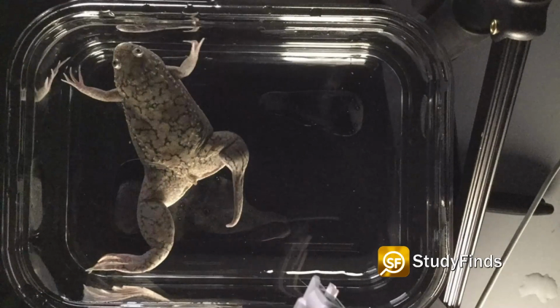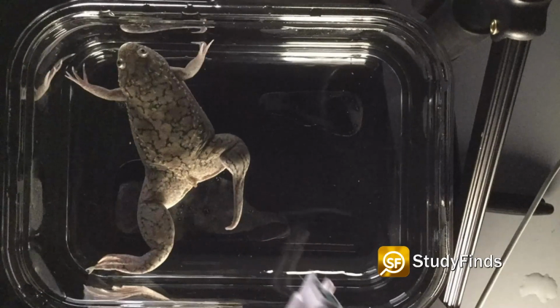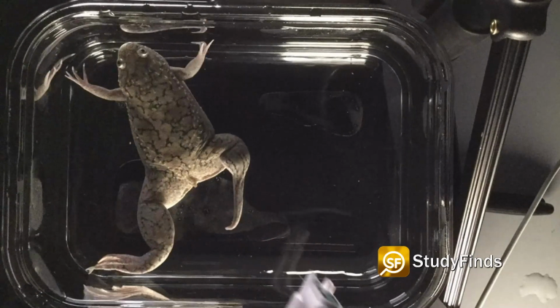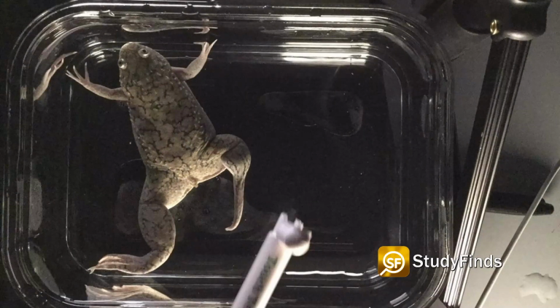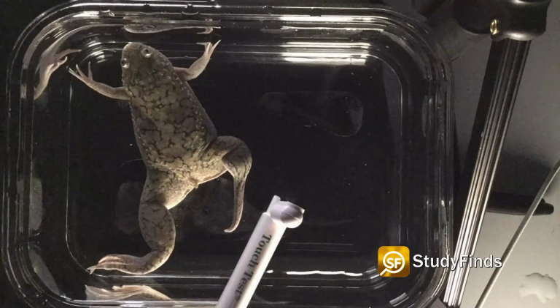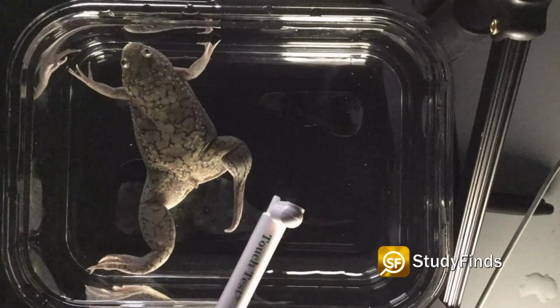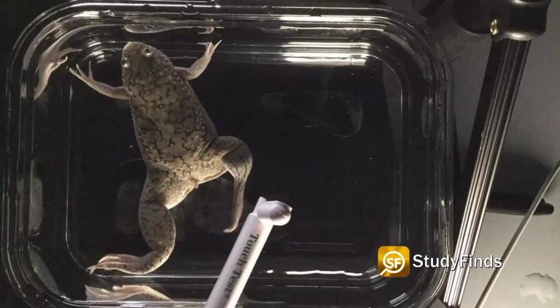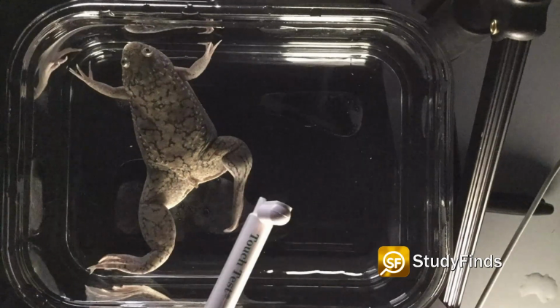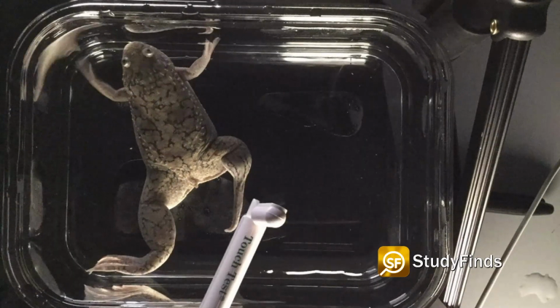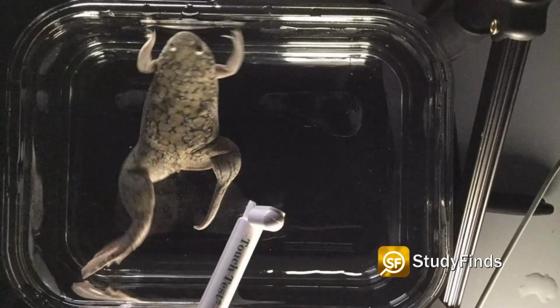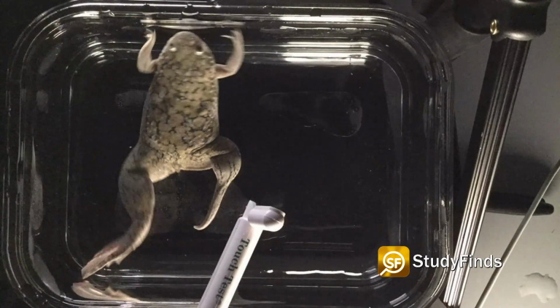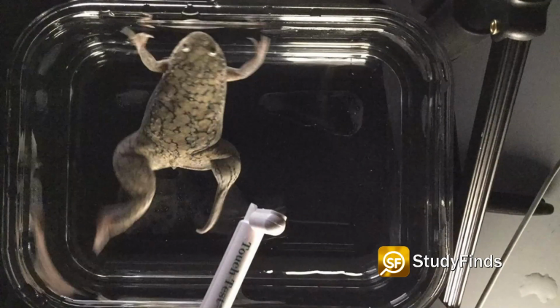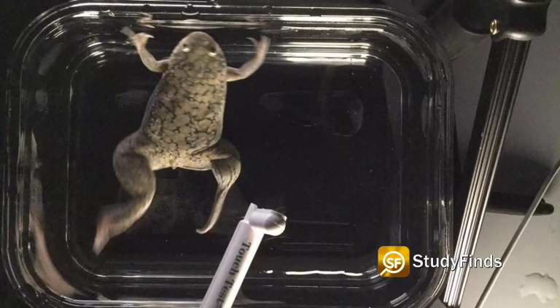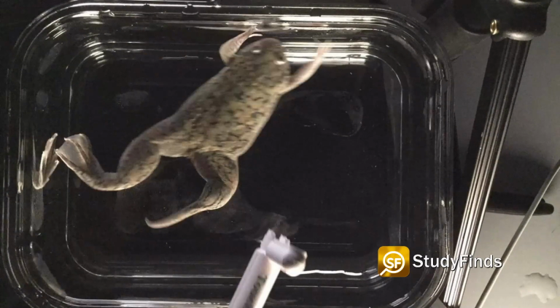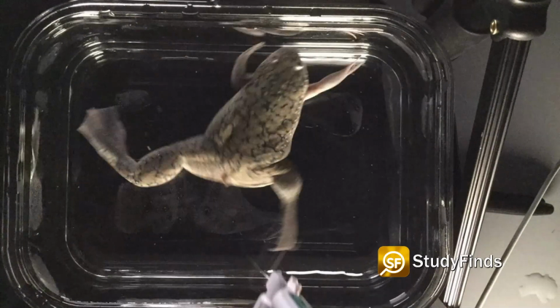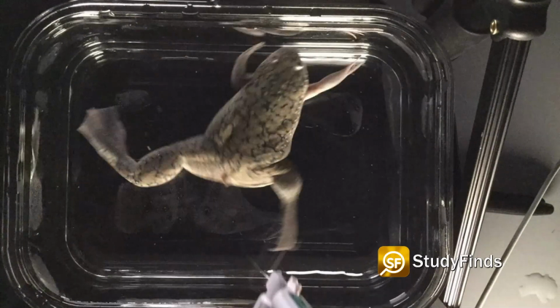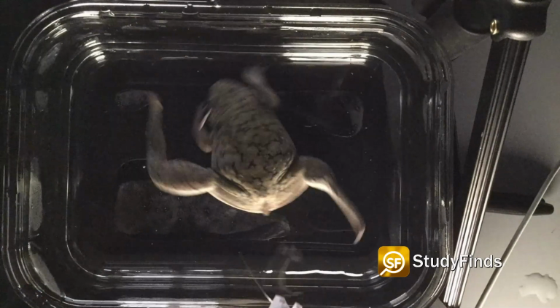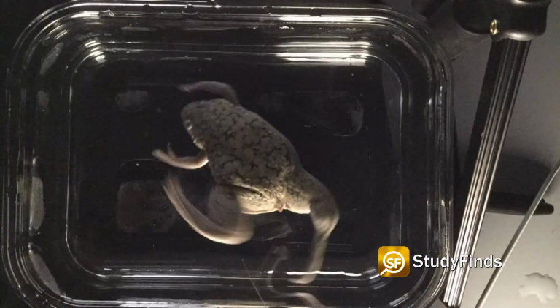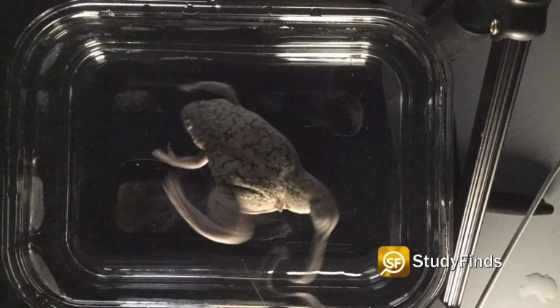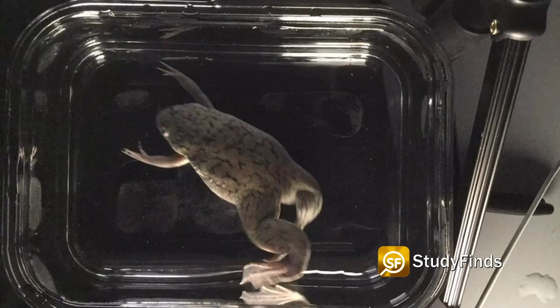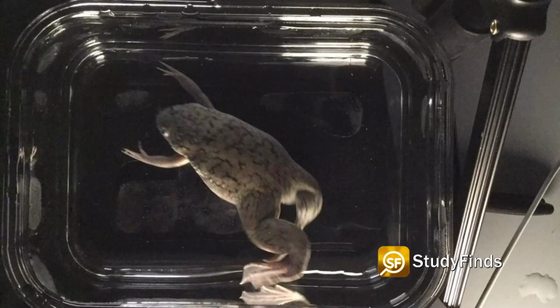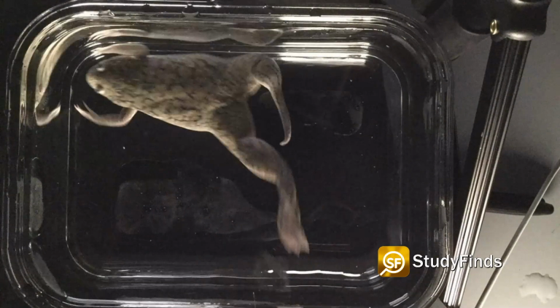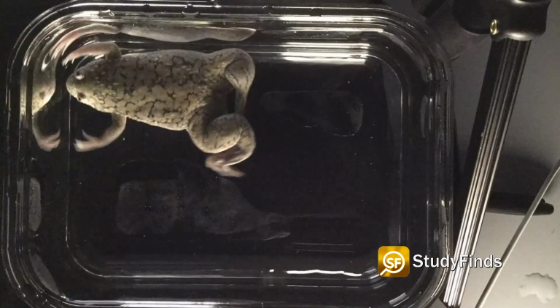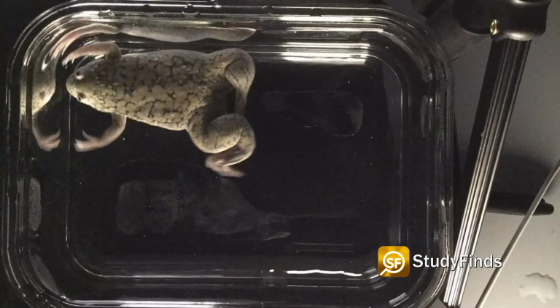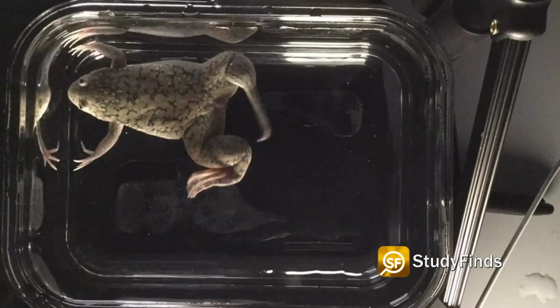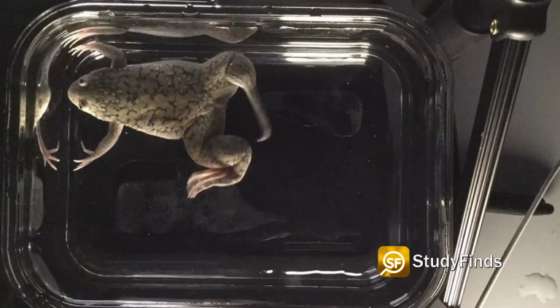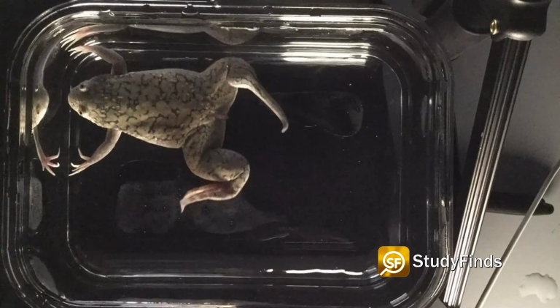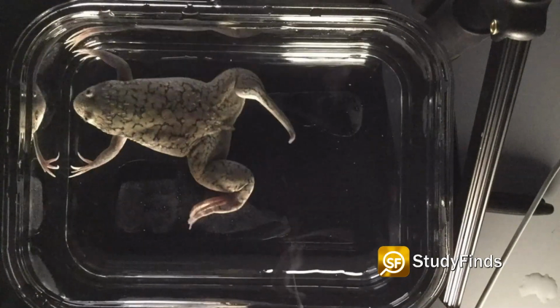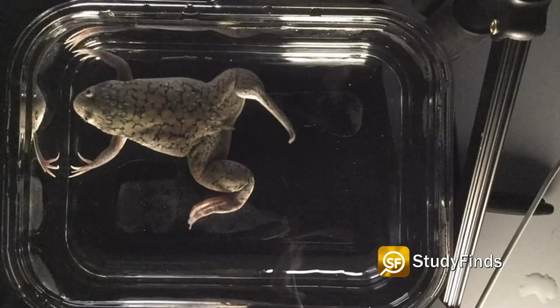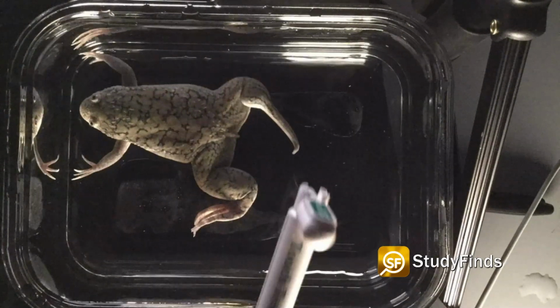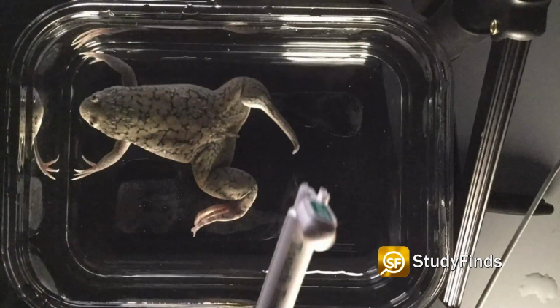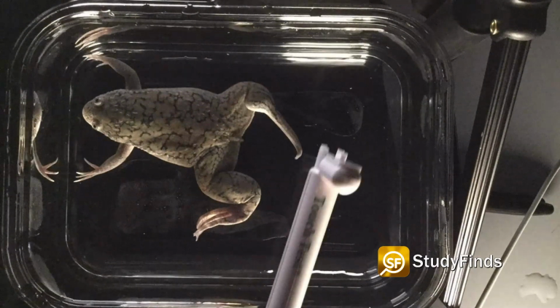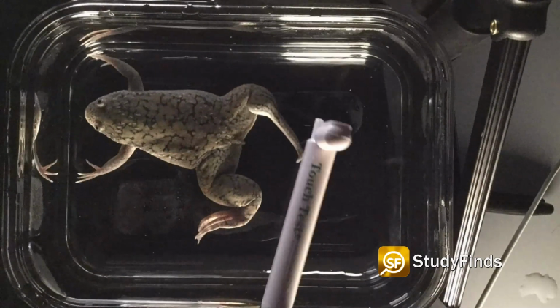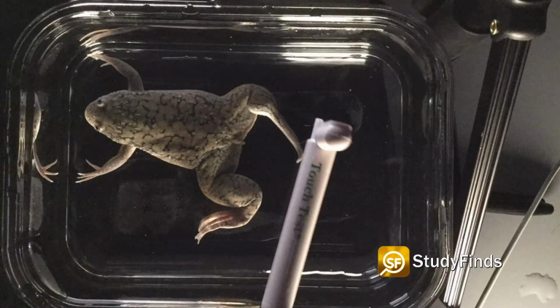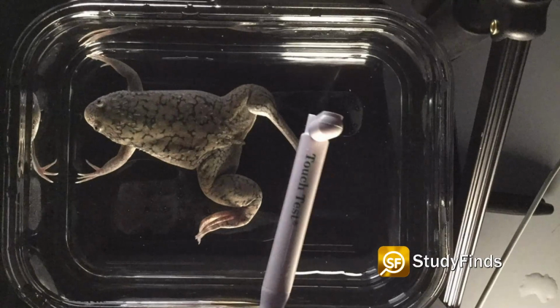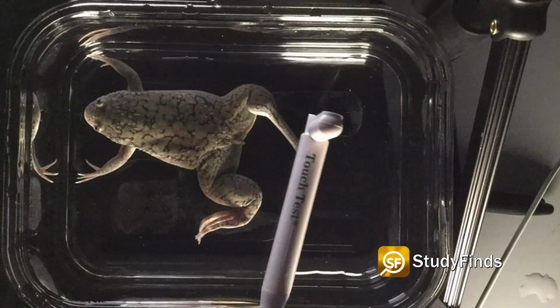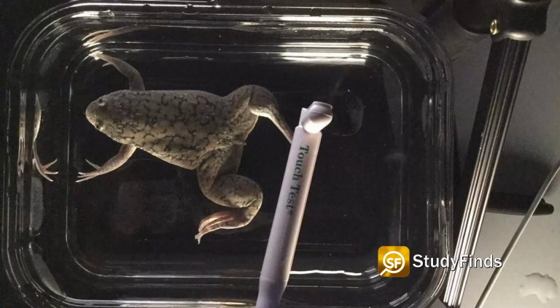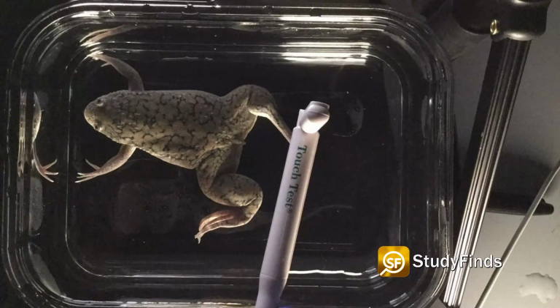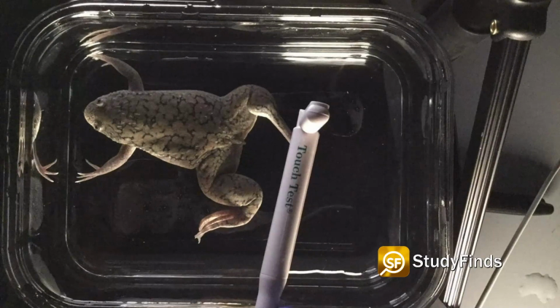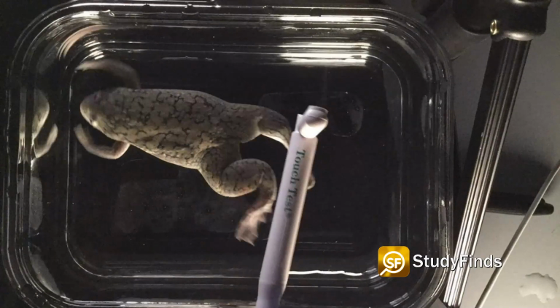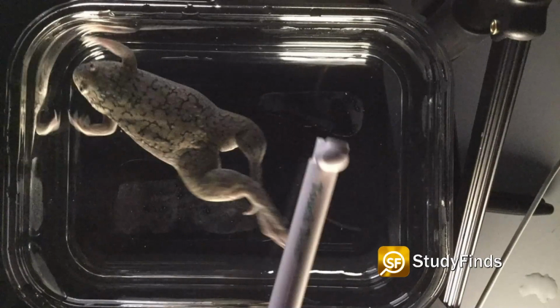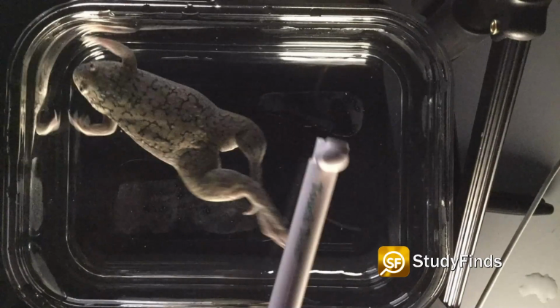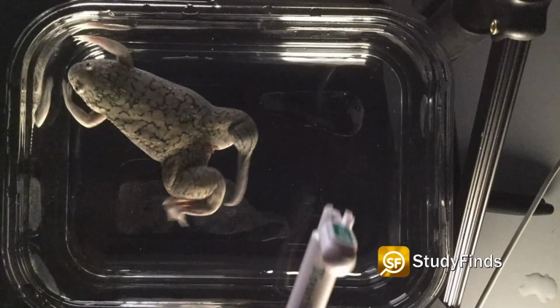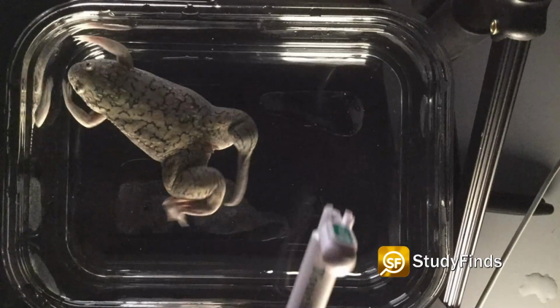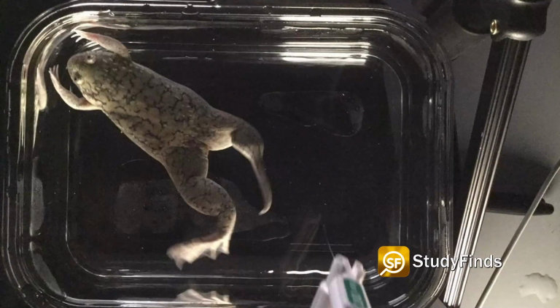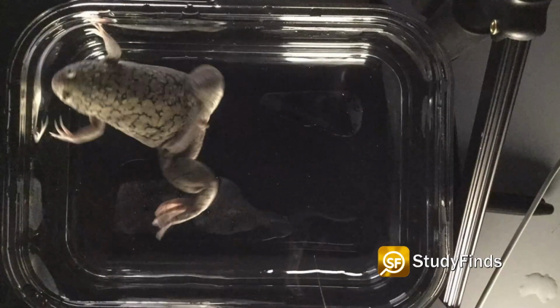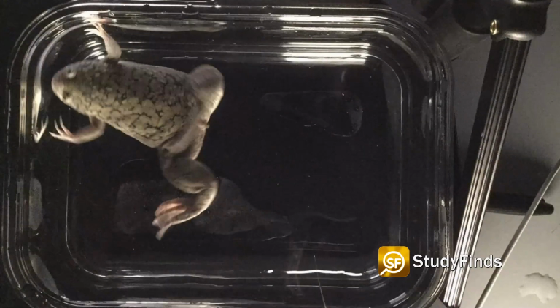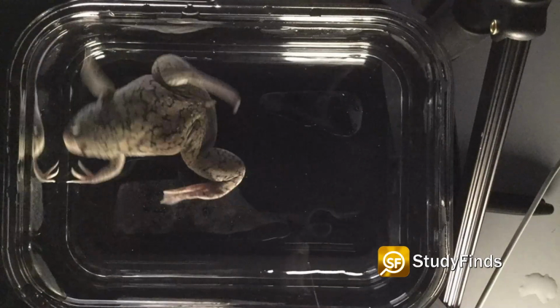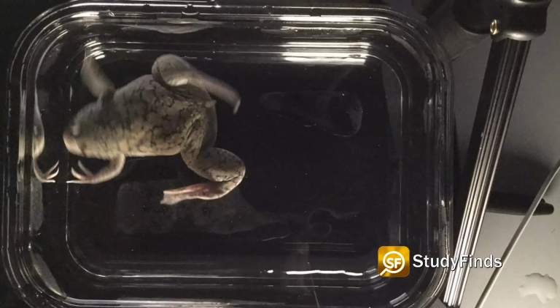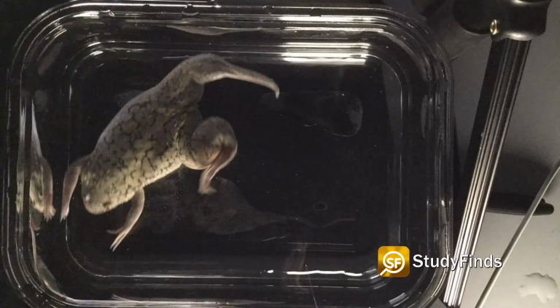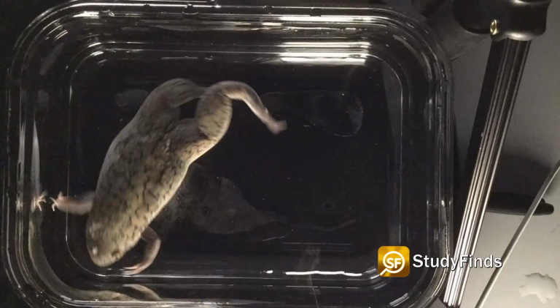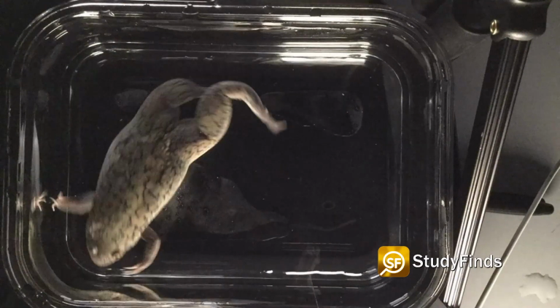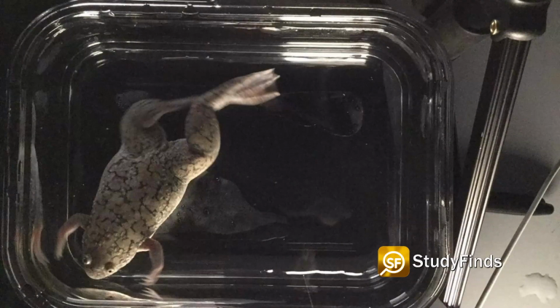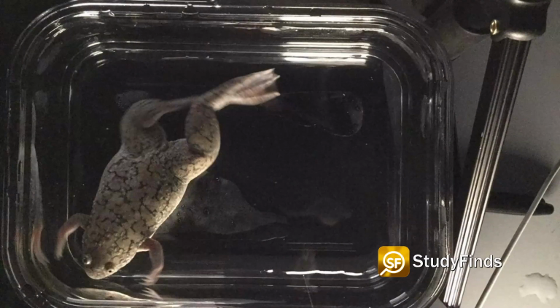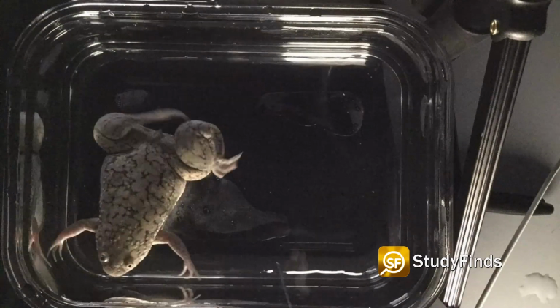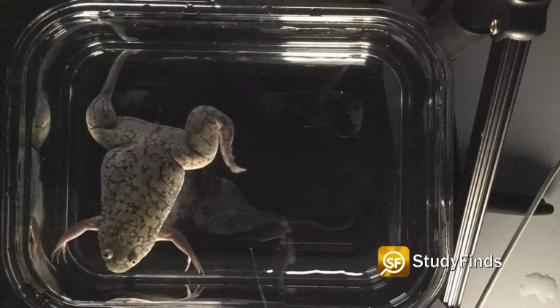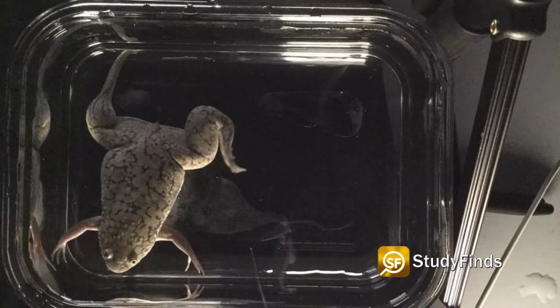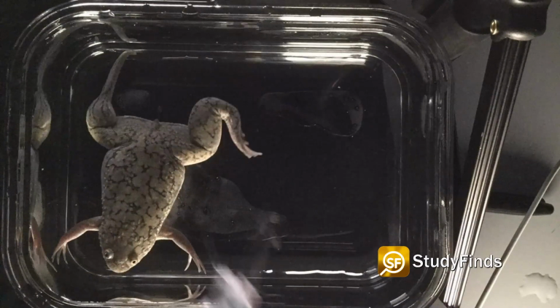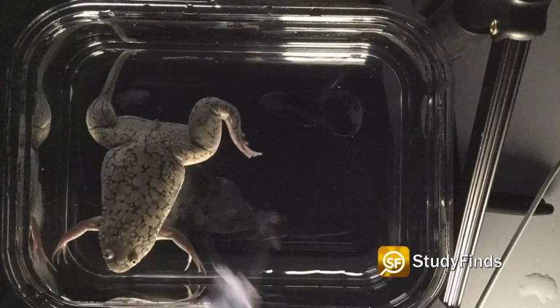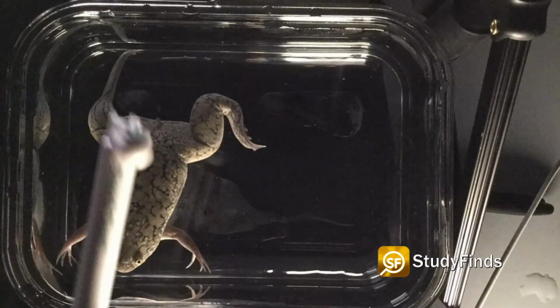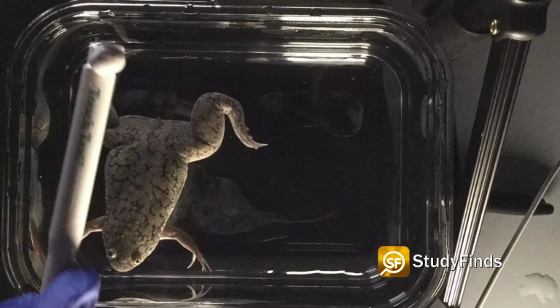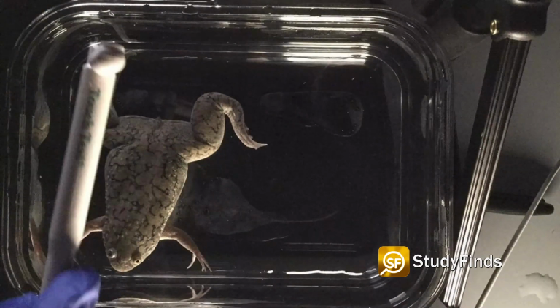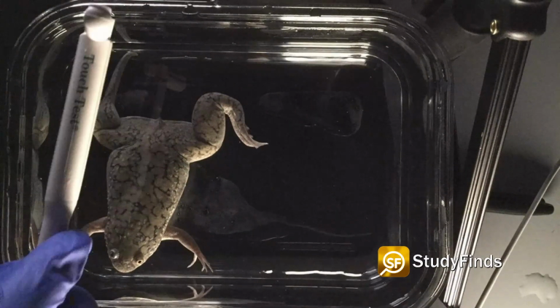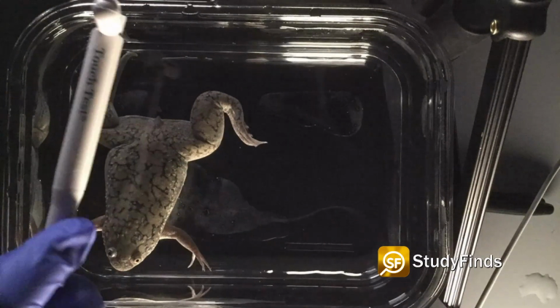Right now, when humans lose a limb, scar tissue covers up the injury, protecting it from further blood loss and infection, but preventing further growth.